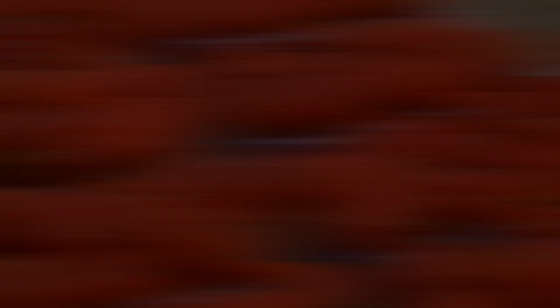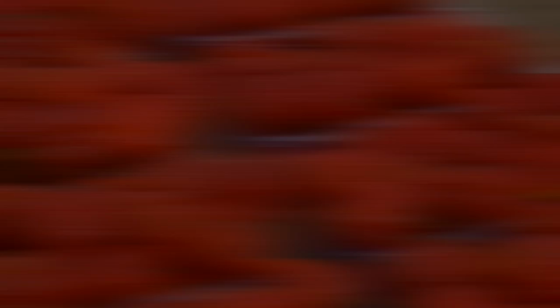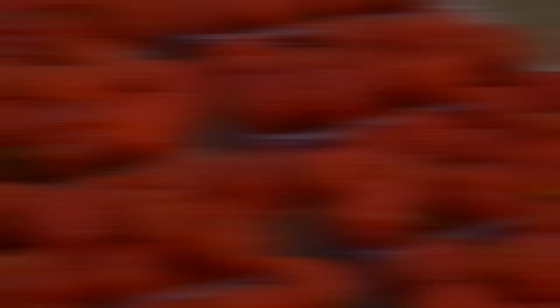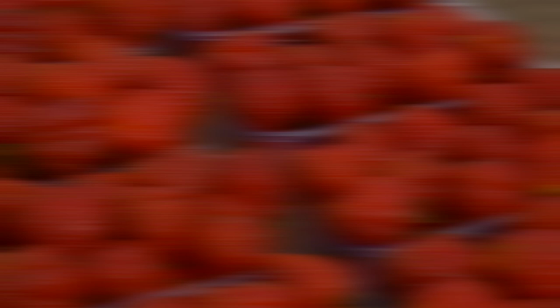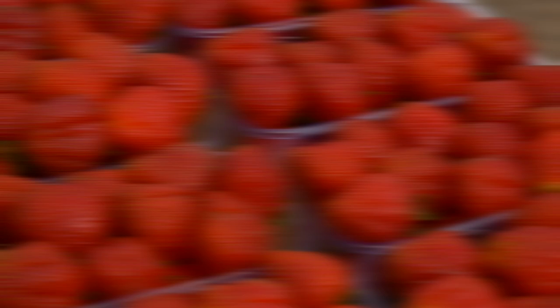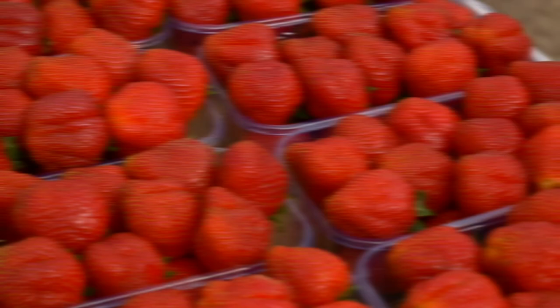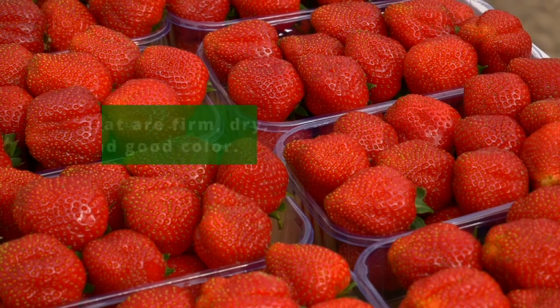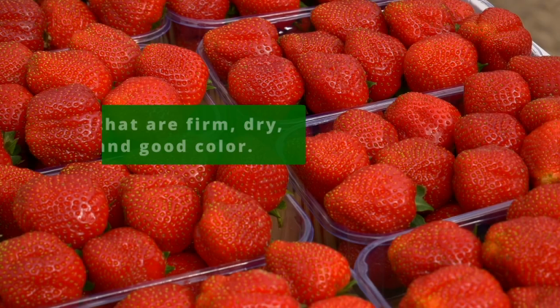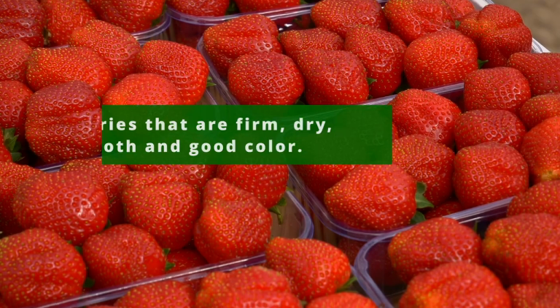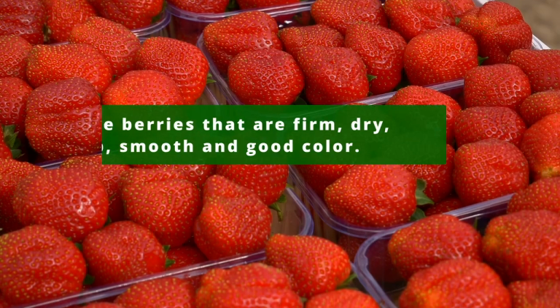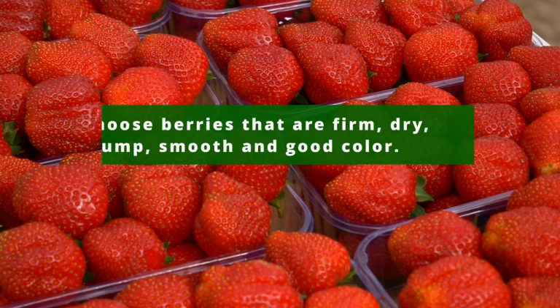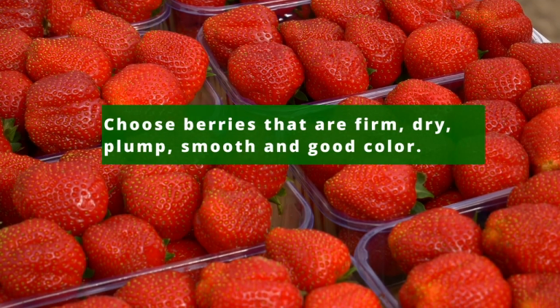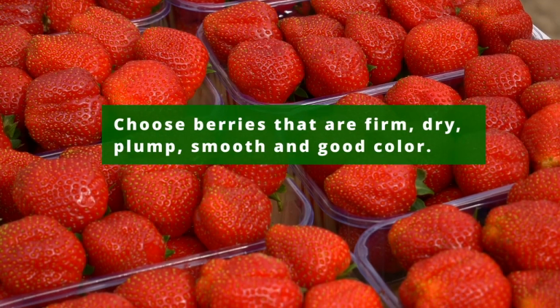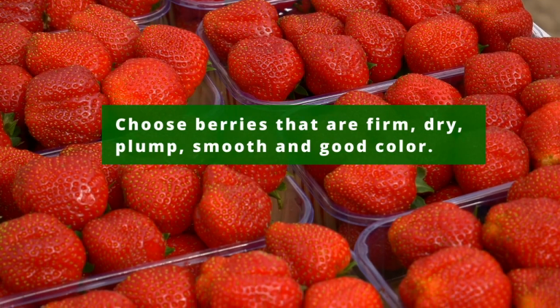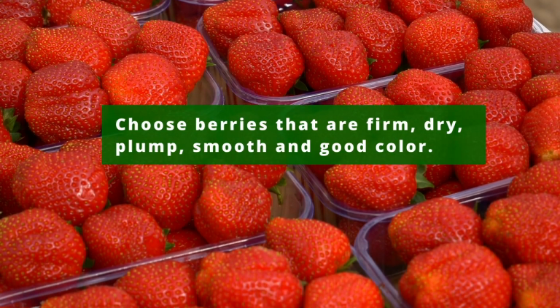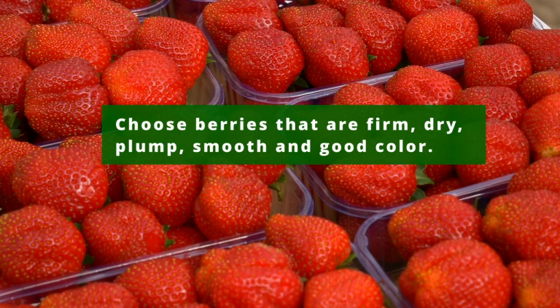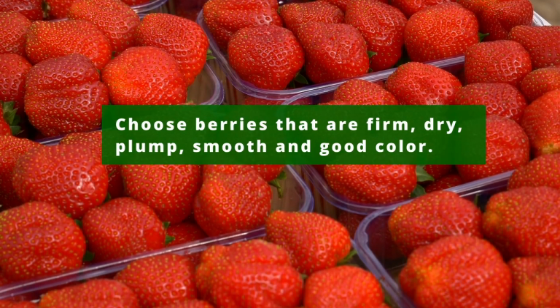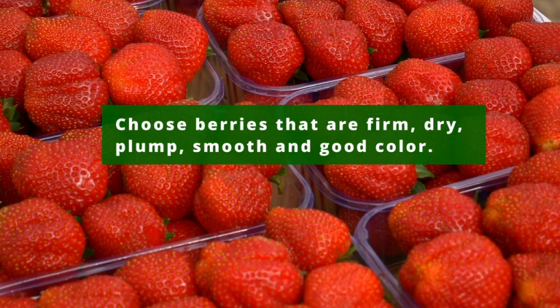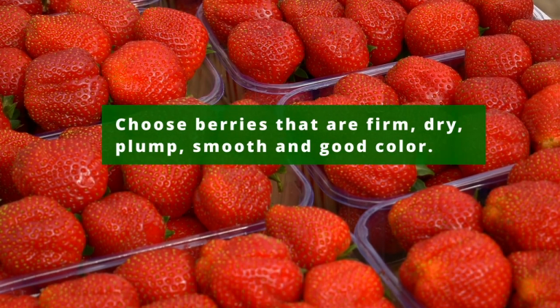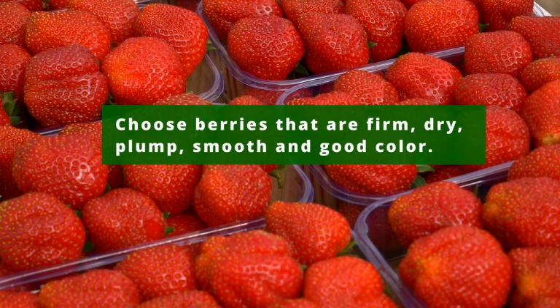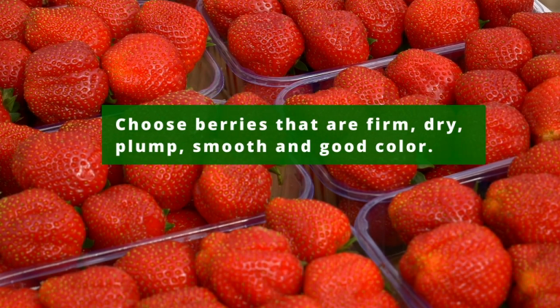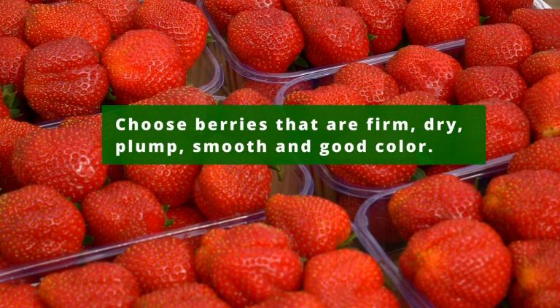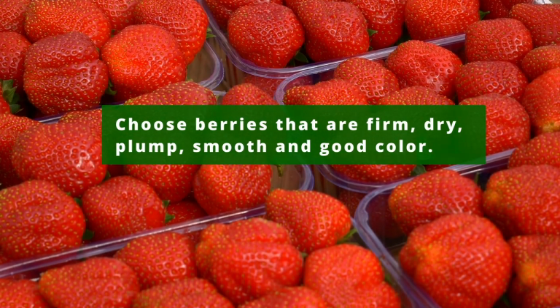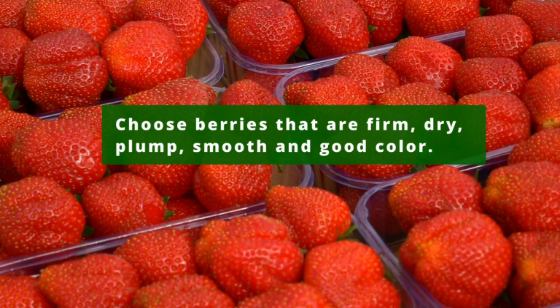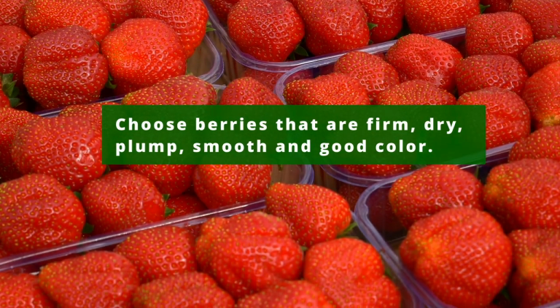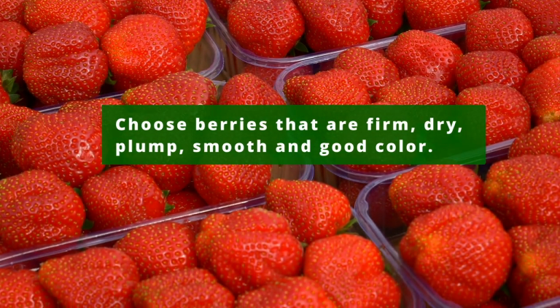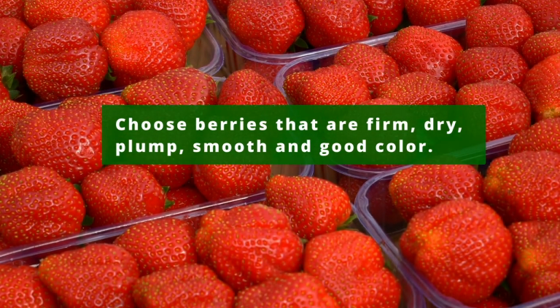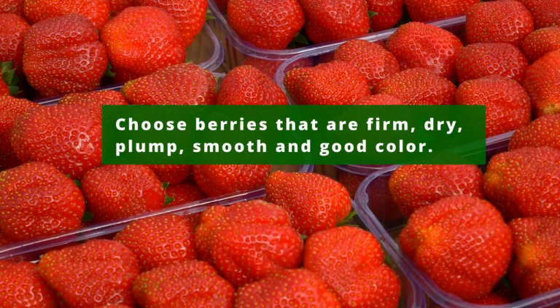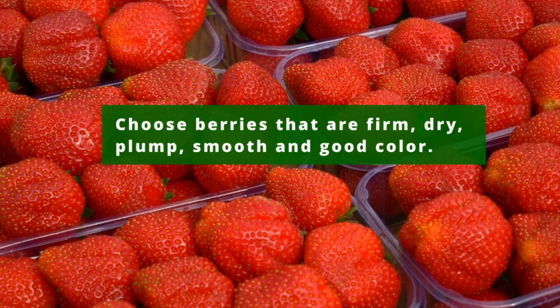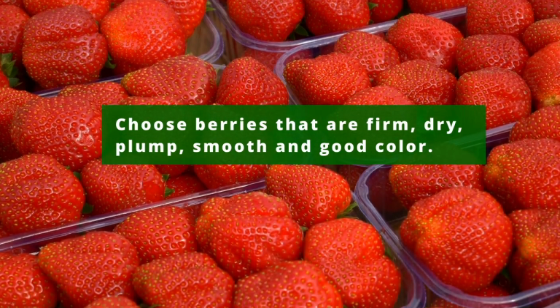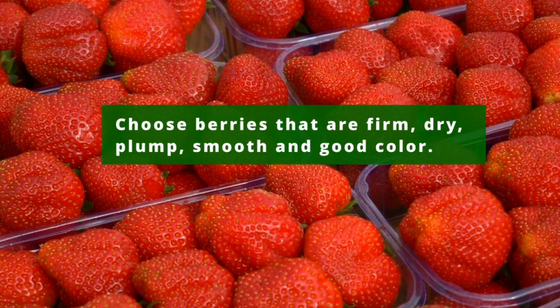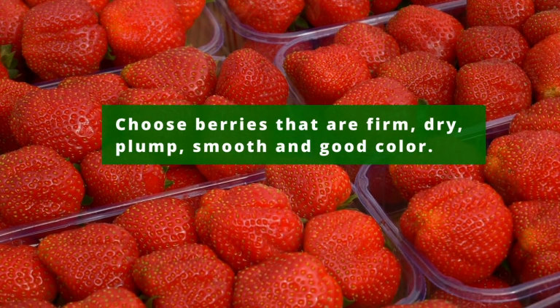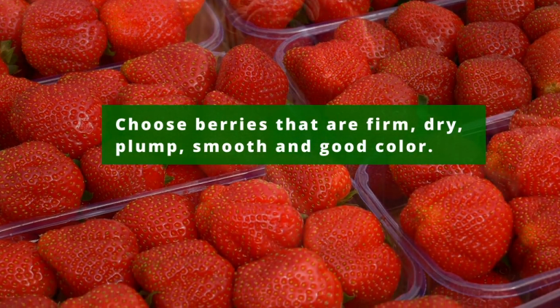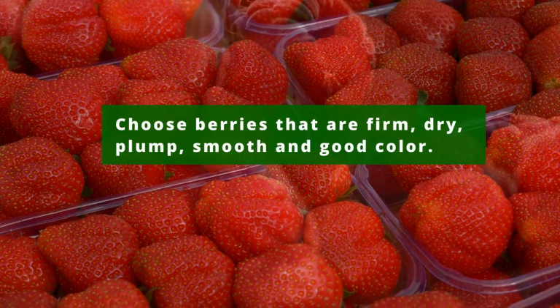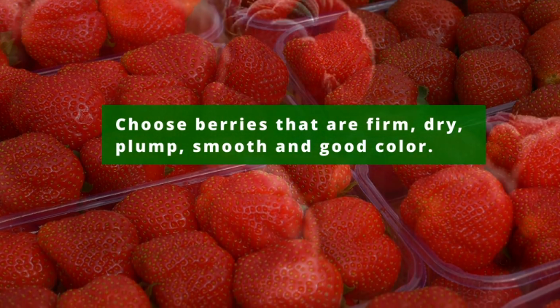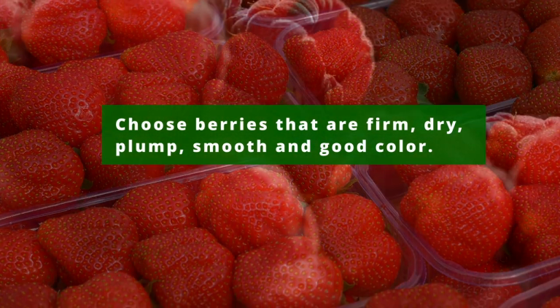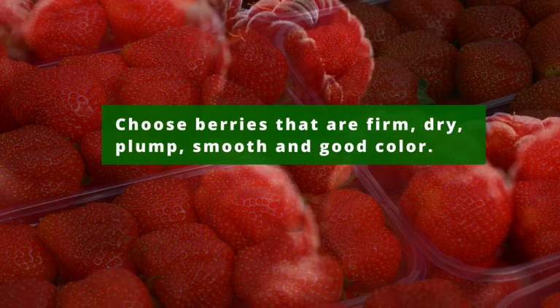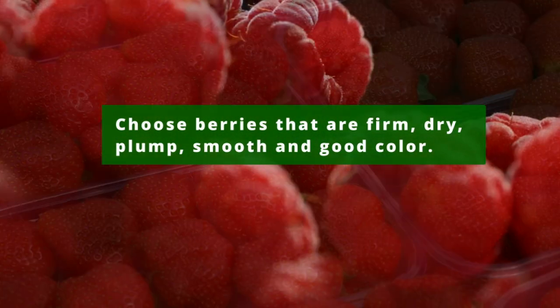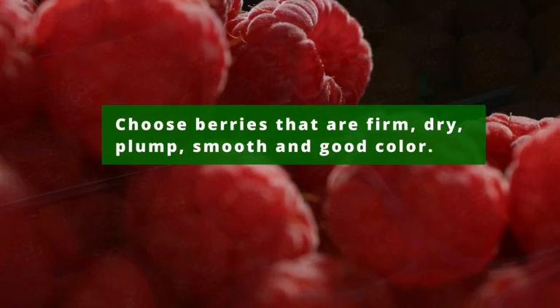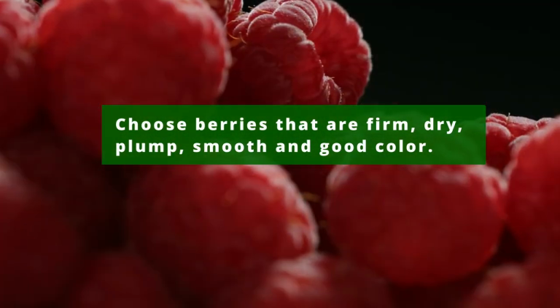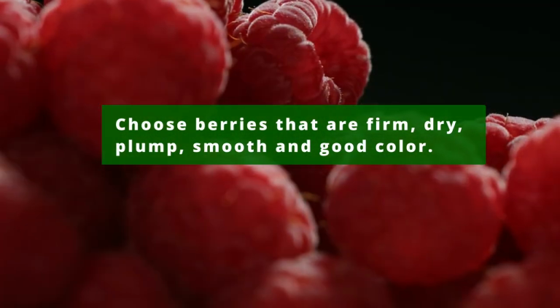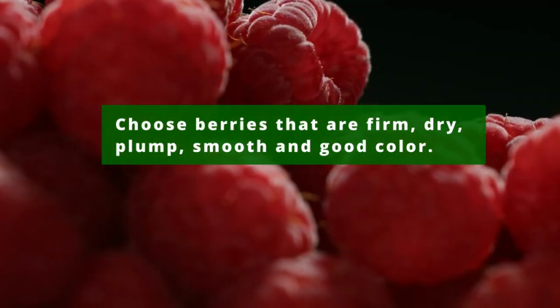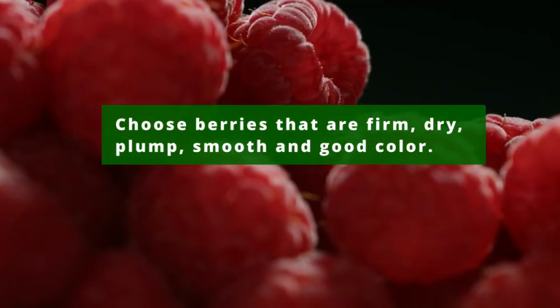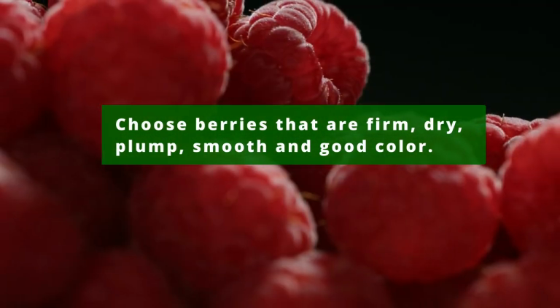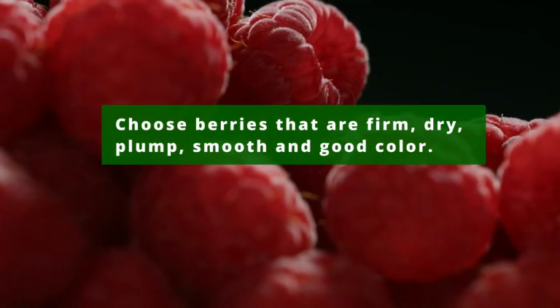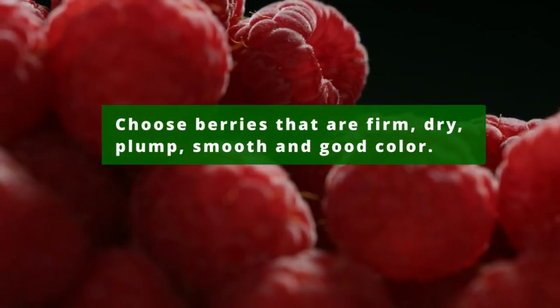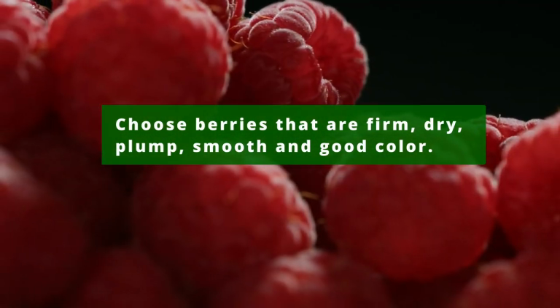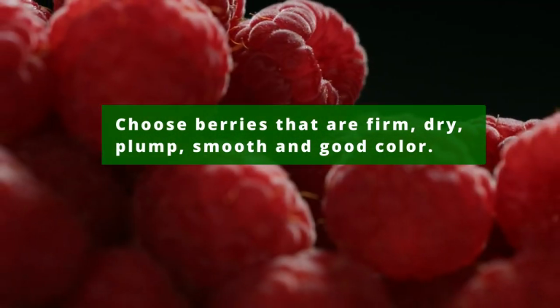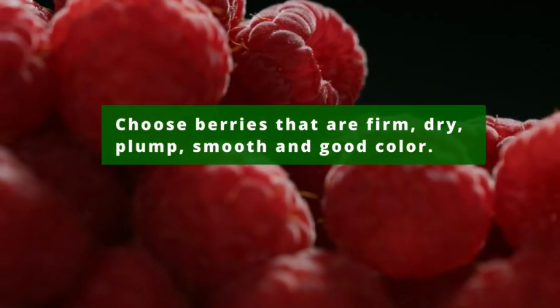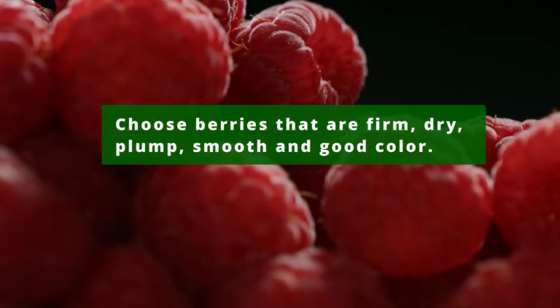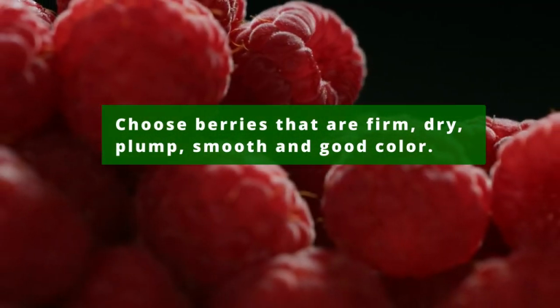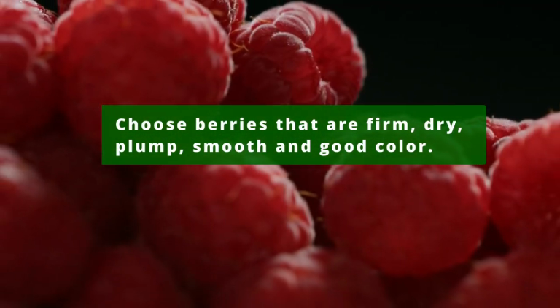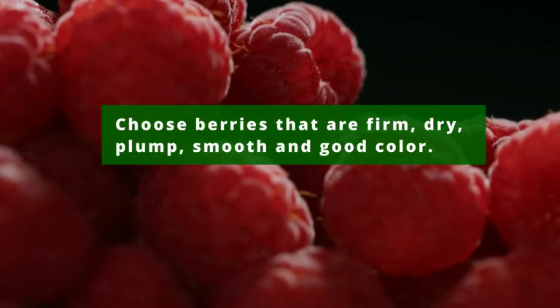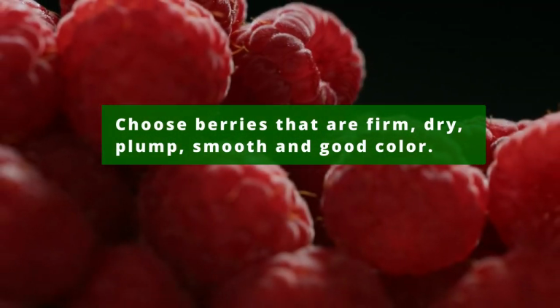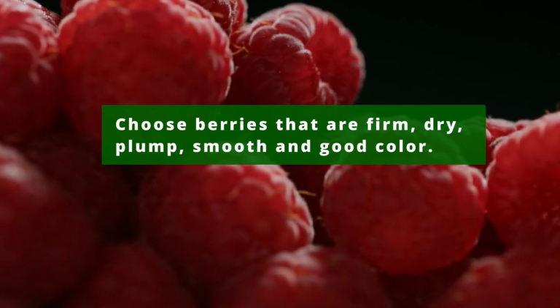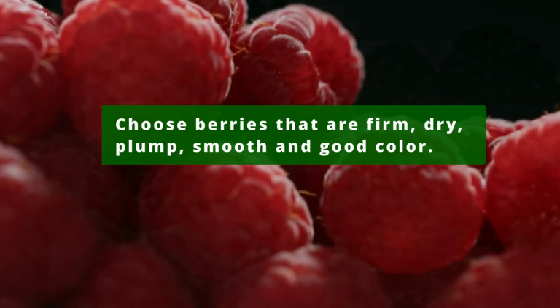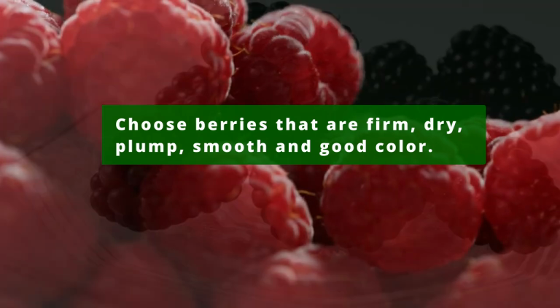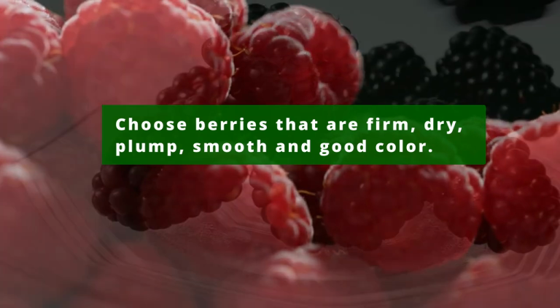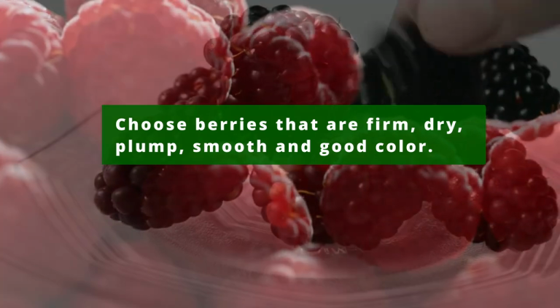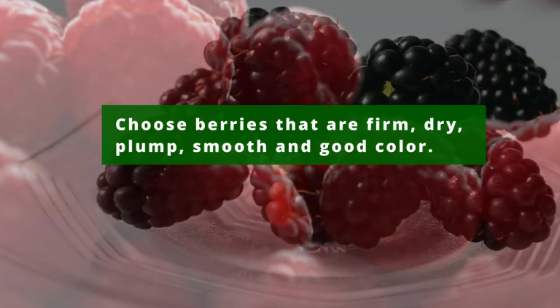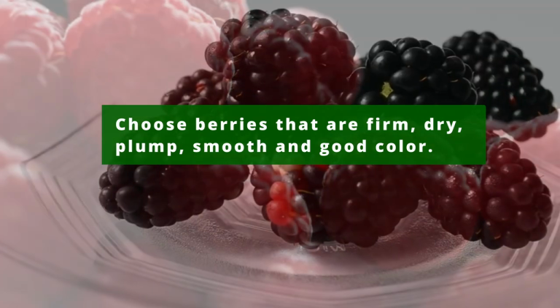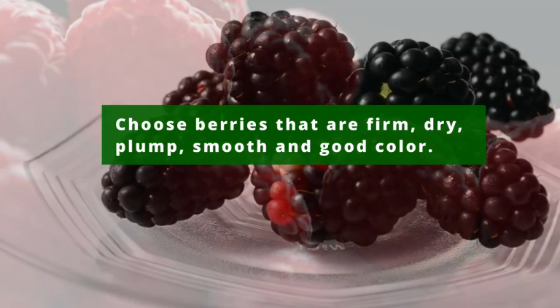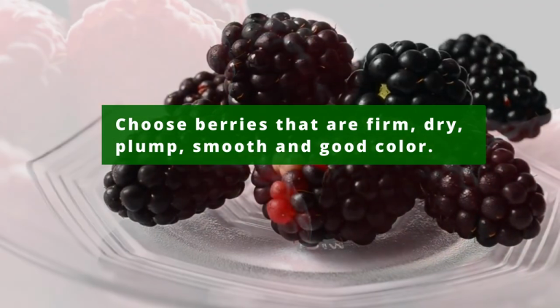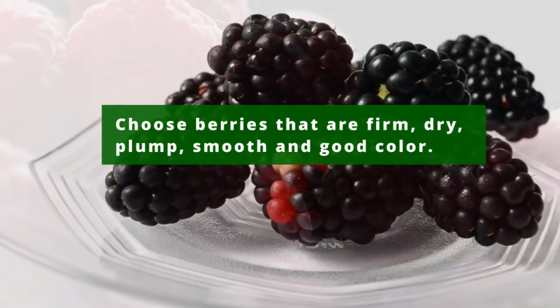When purchasing berries at the grocery store, choose berries that are firm, dry, plump, have smooth skin, and have a good color.